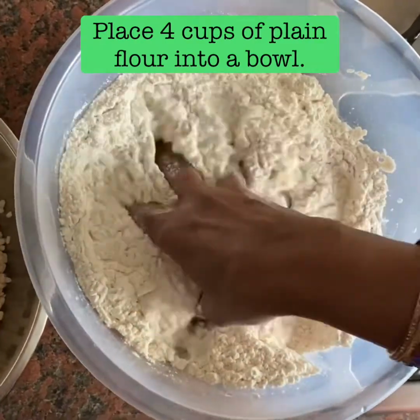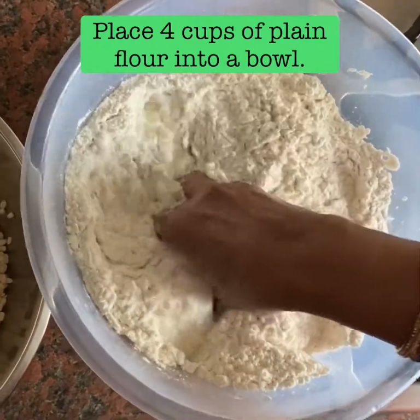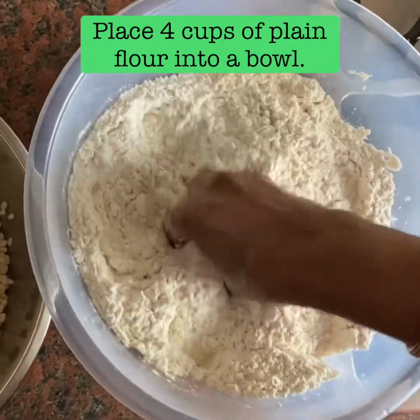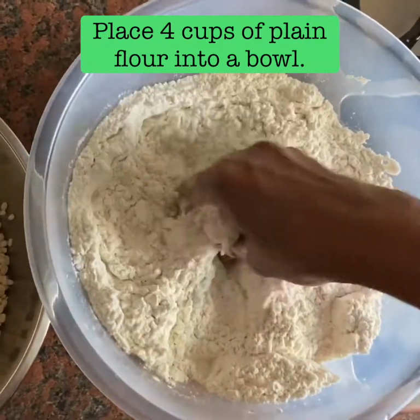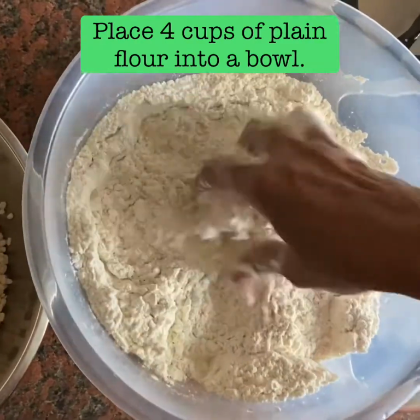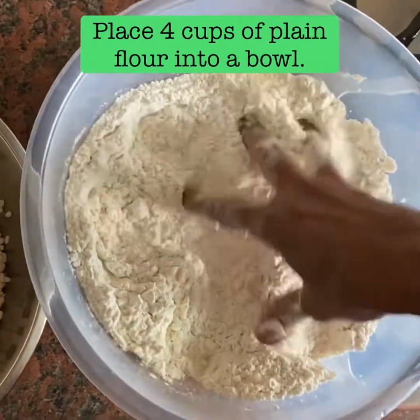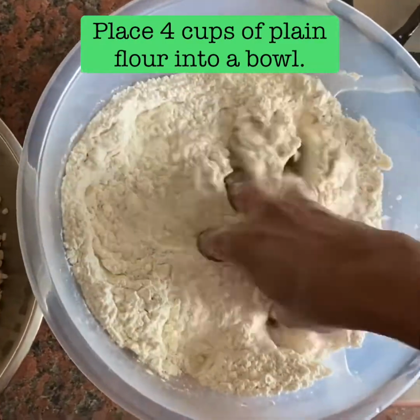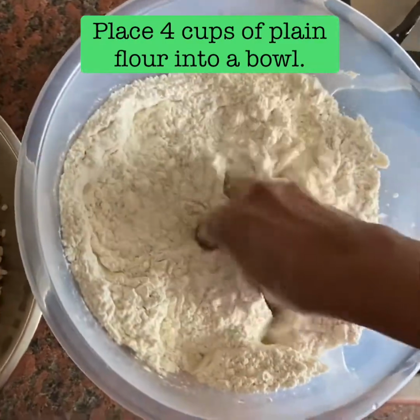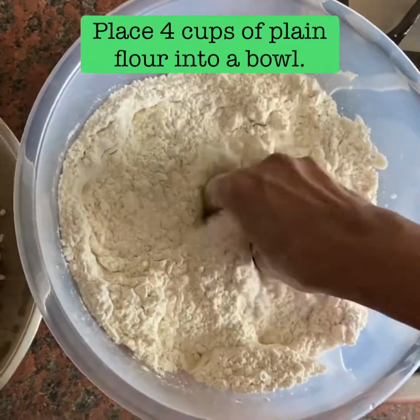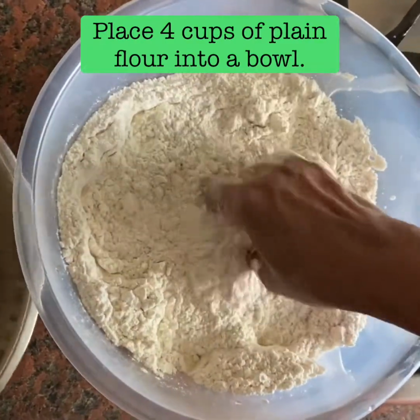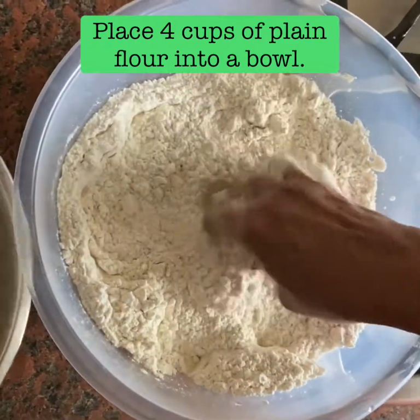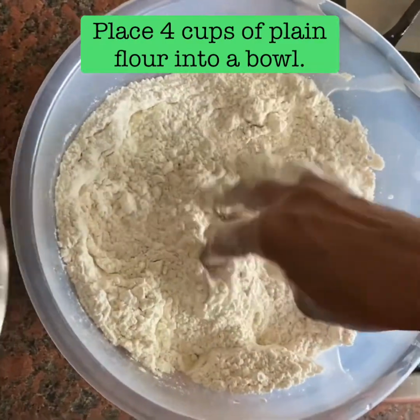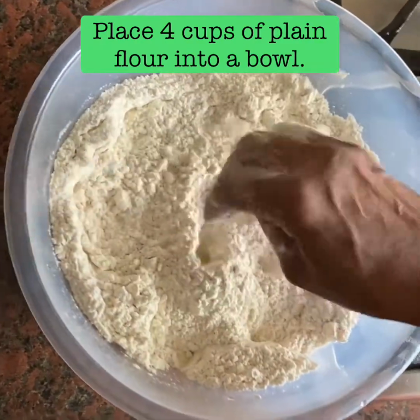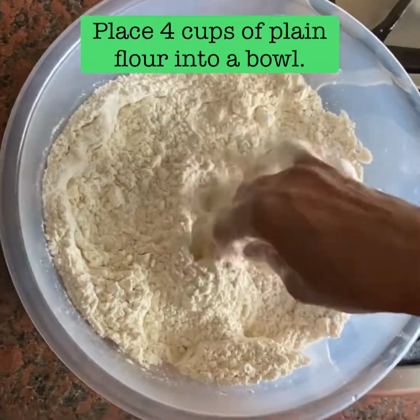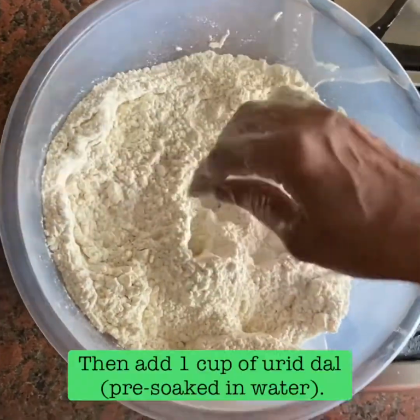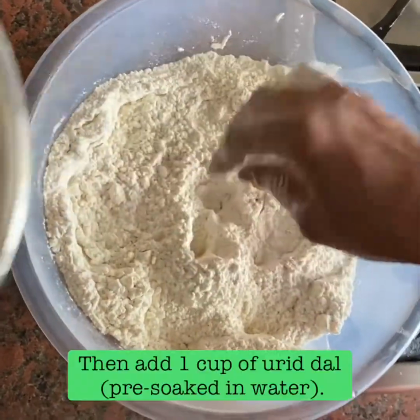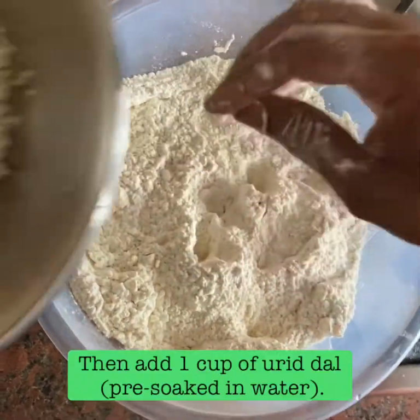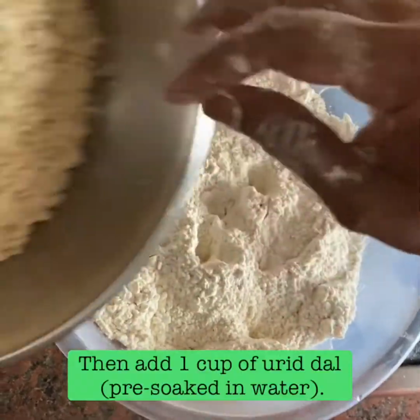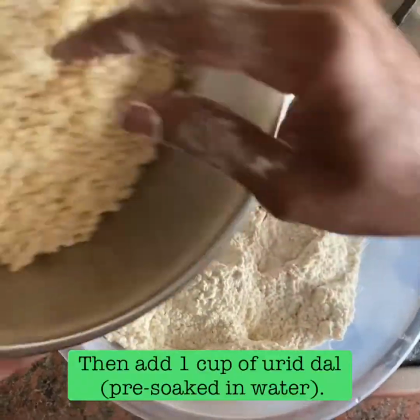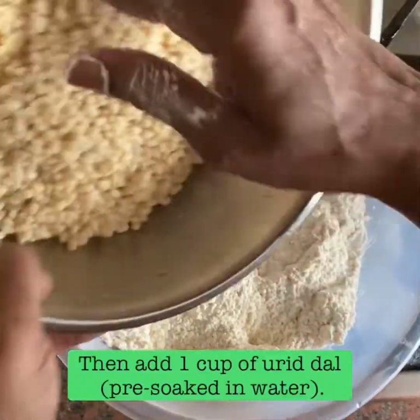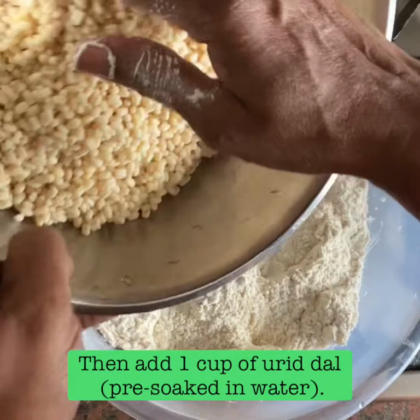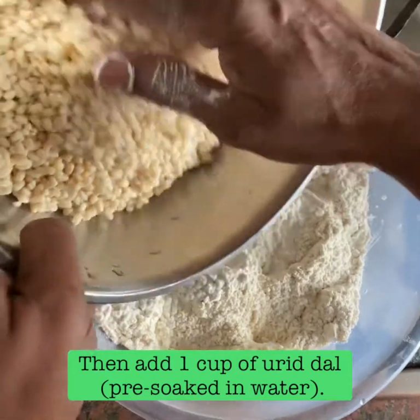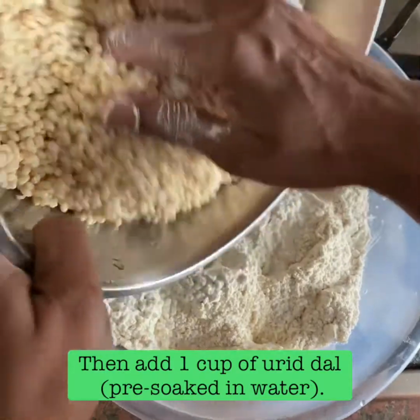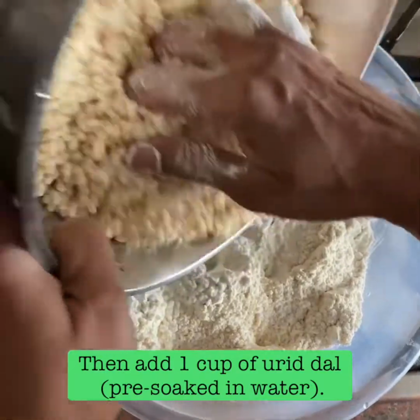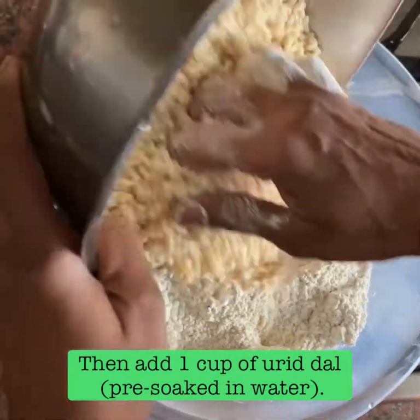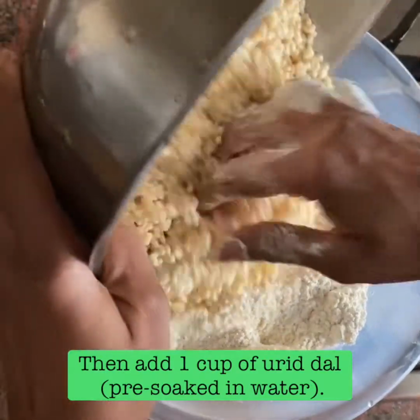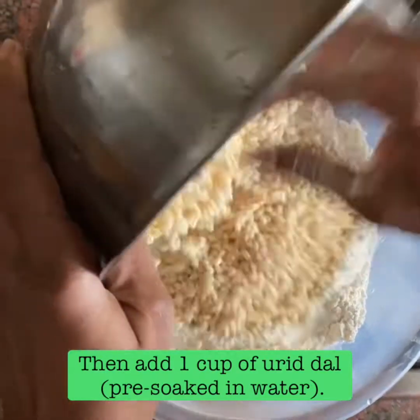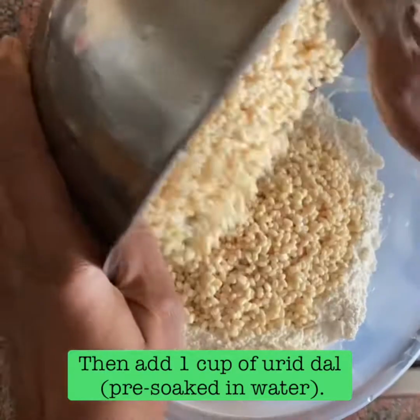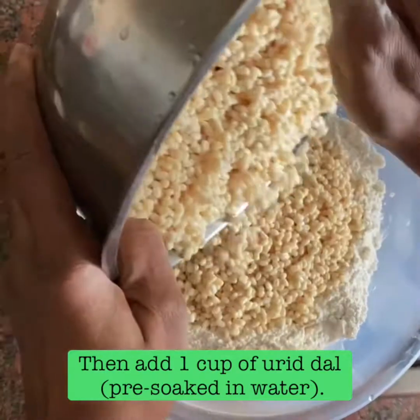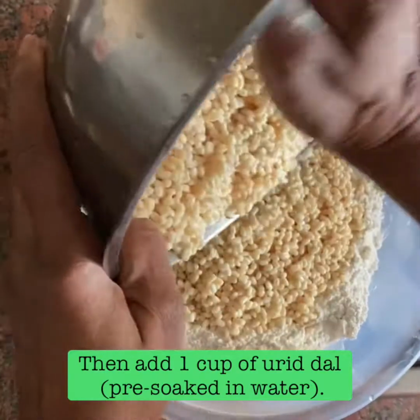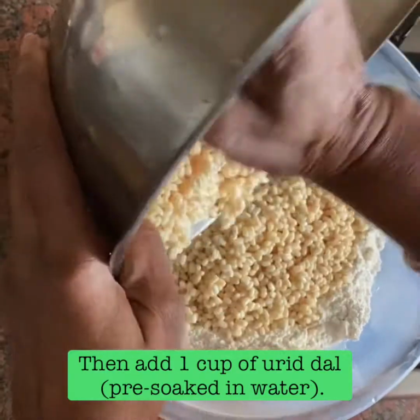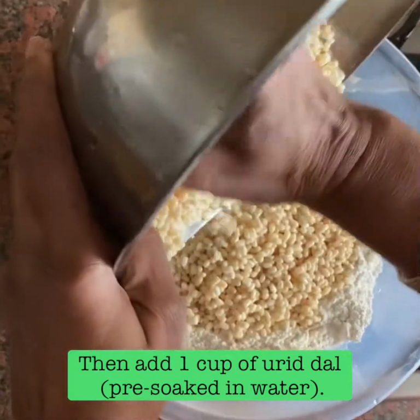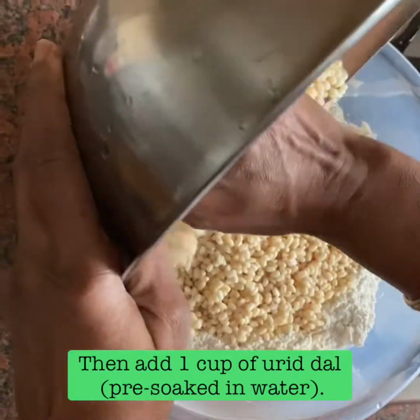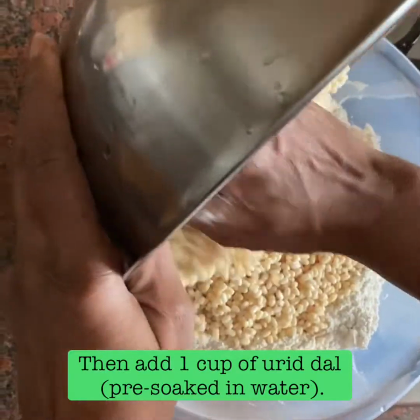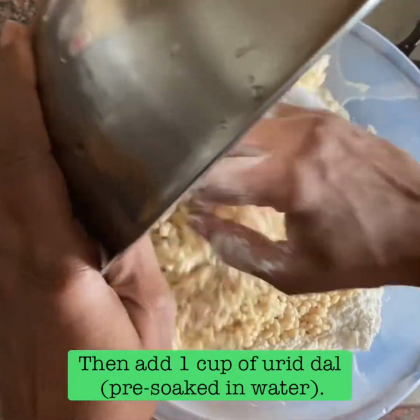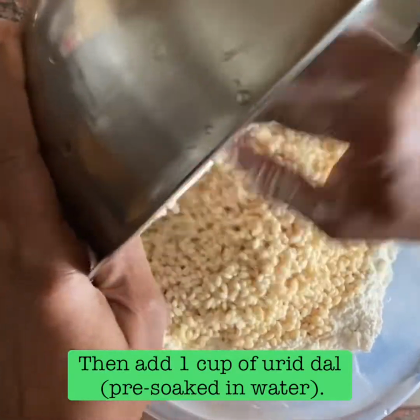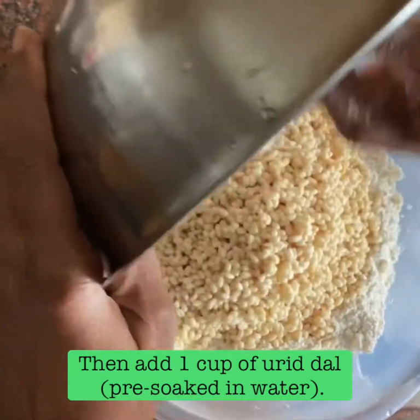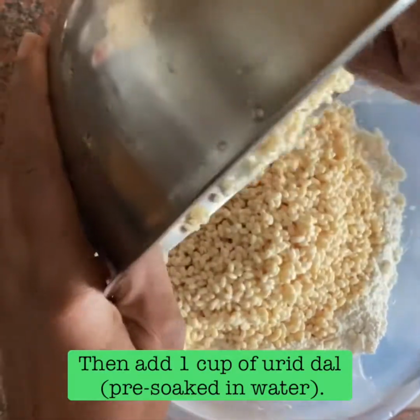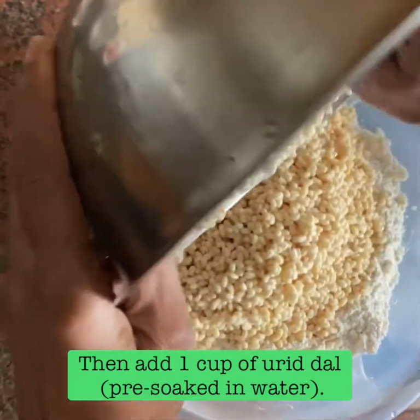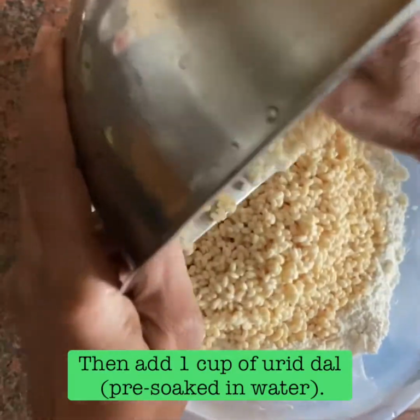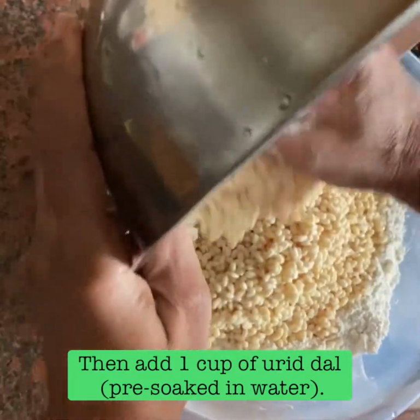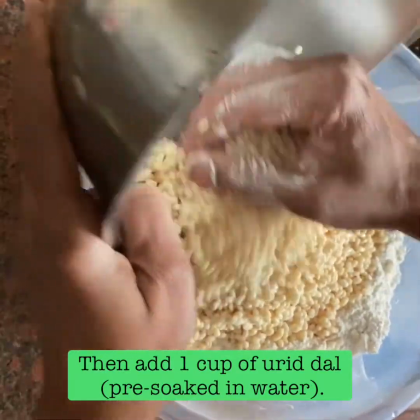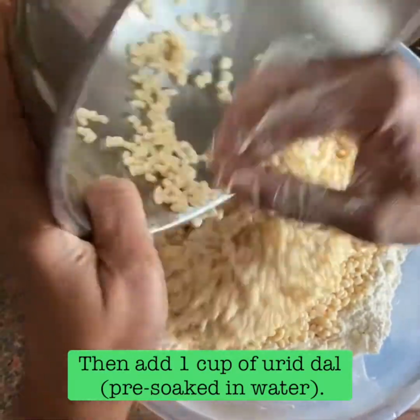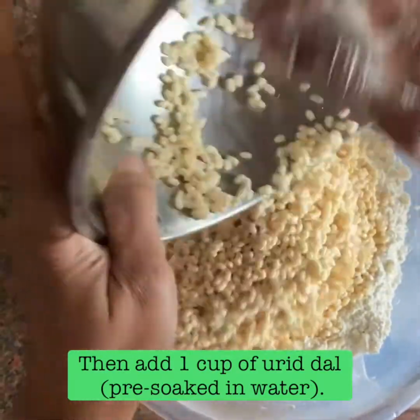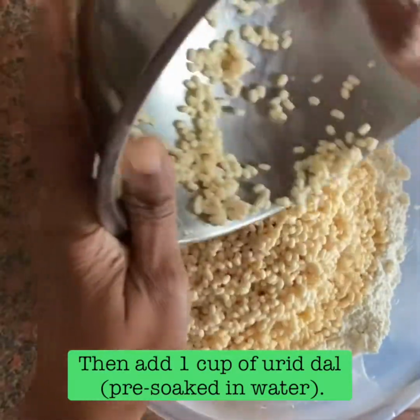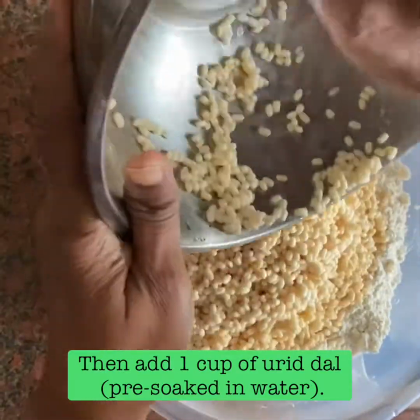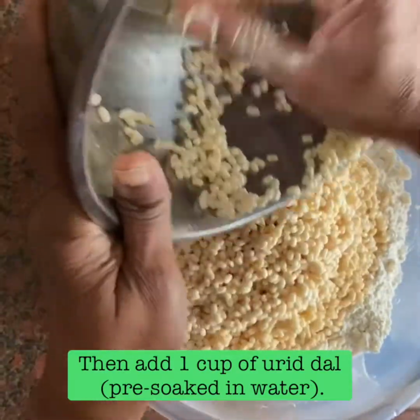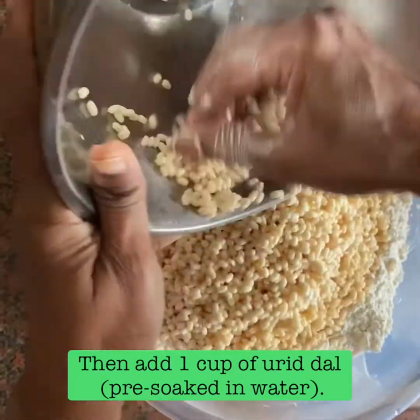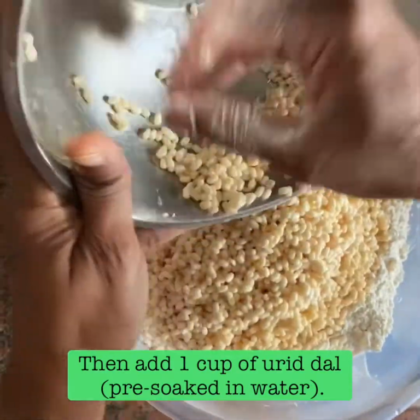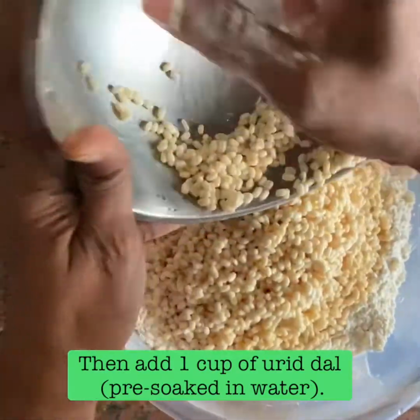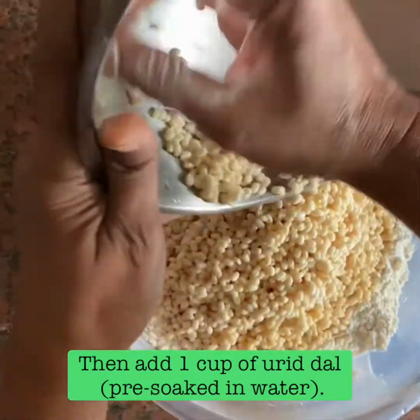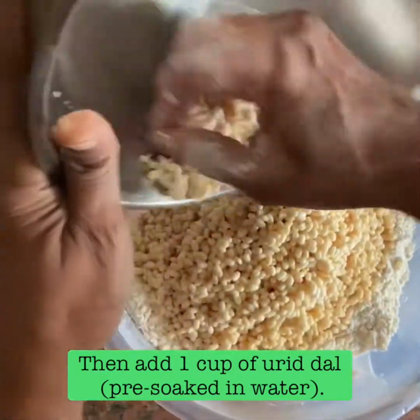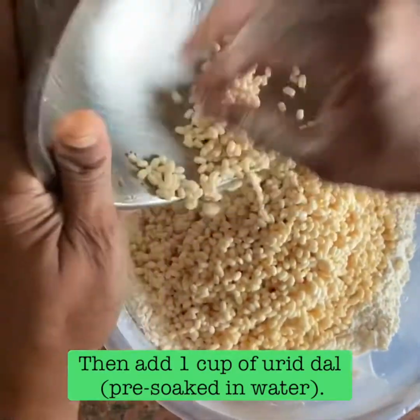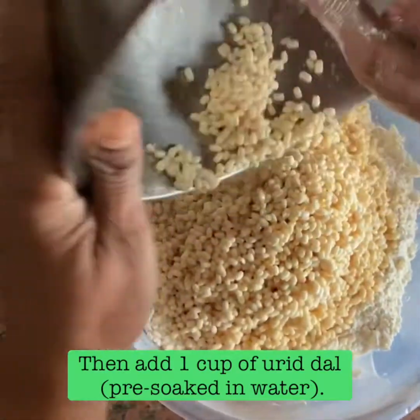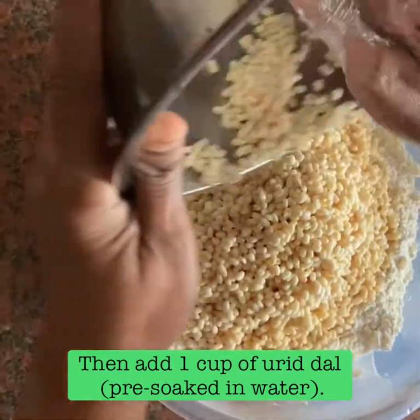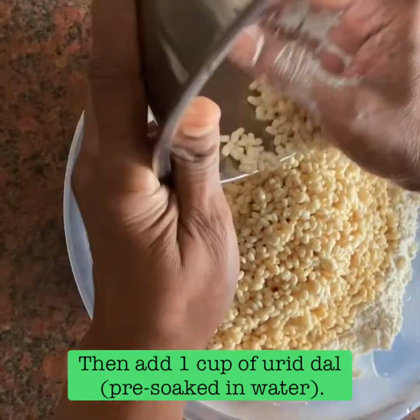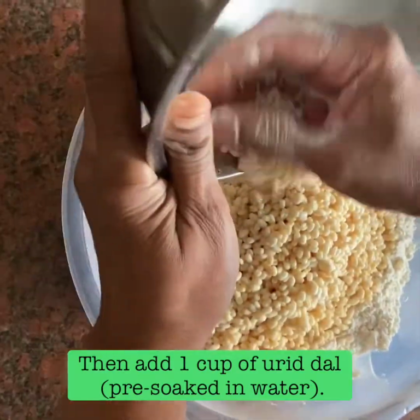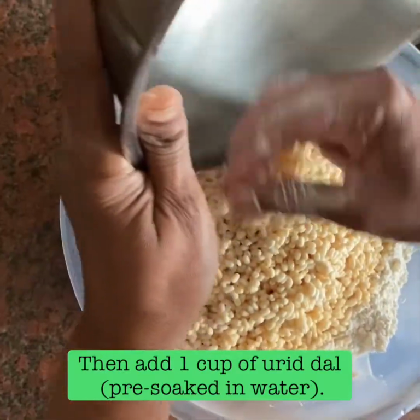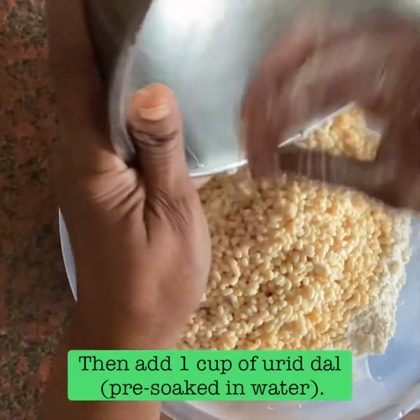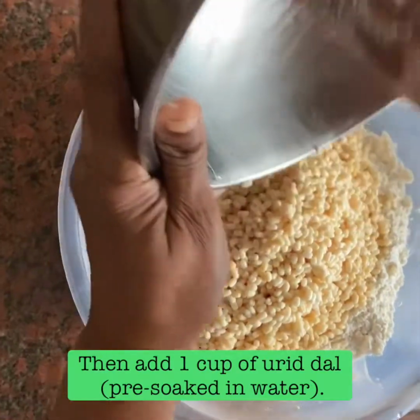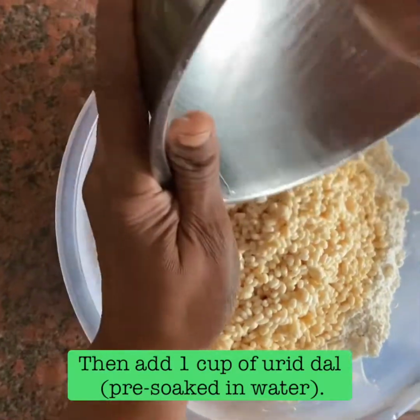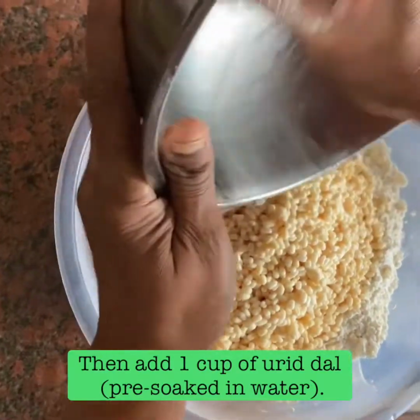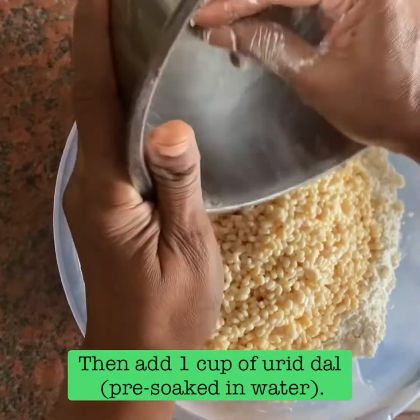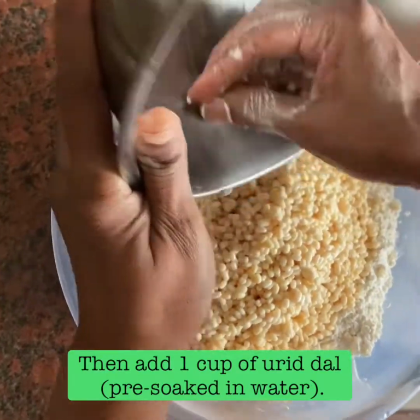I am going to make a jar now. If you have to make some, squeeze down and fill it up.